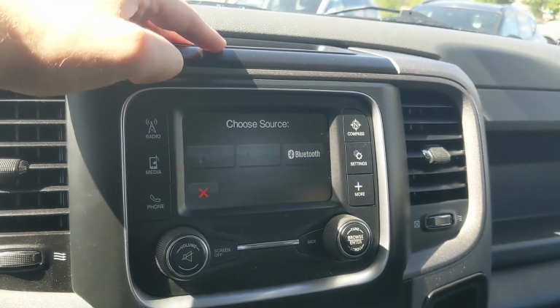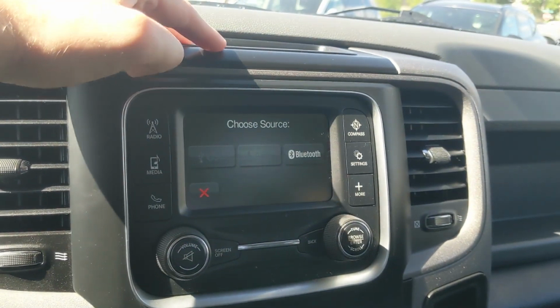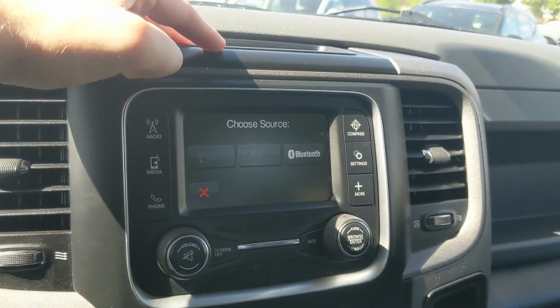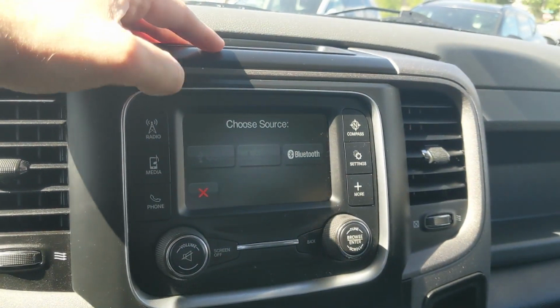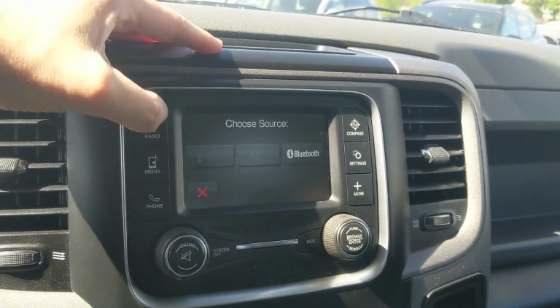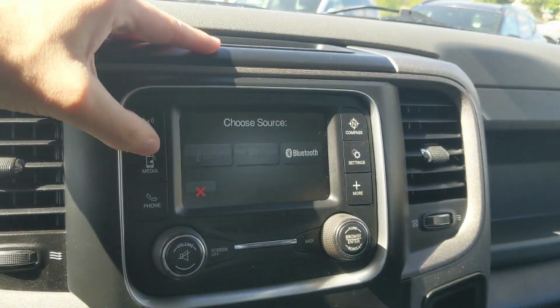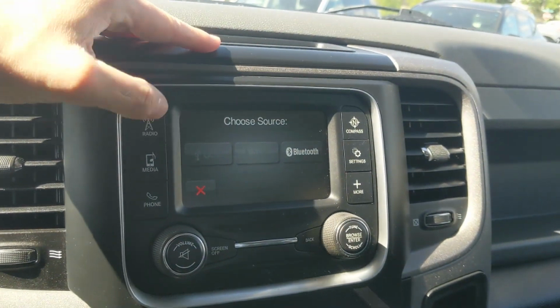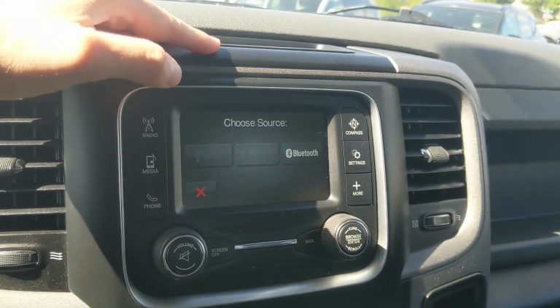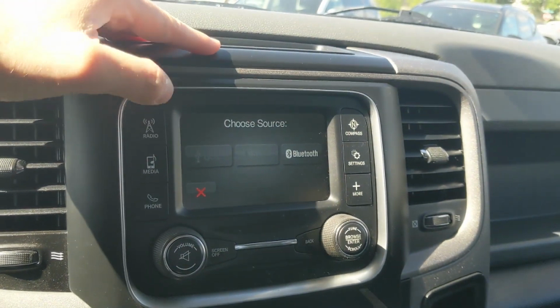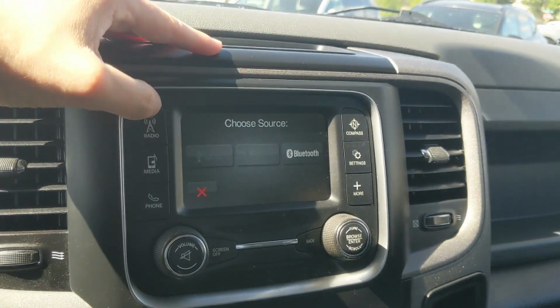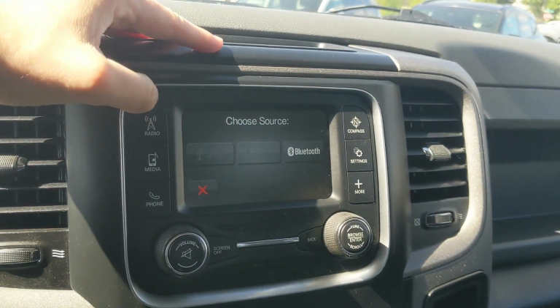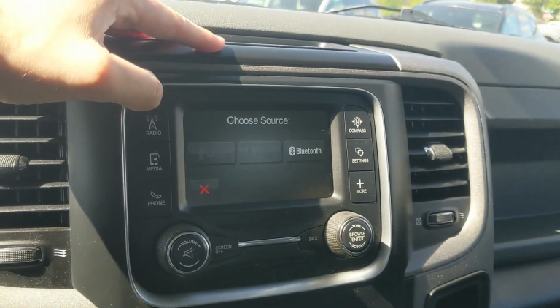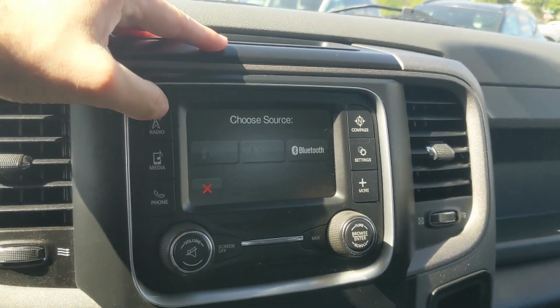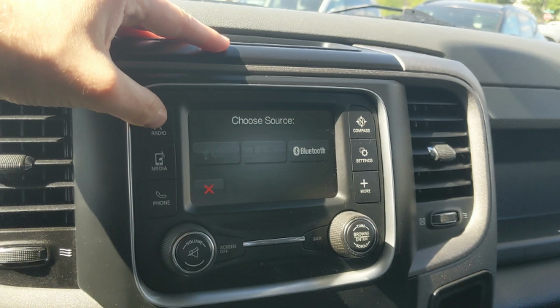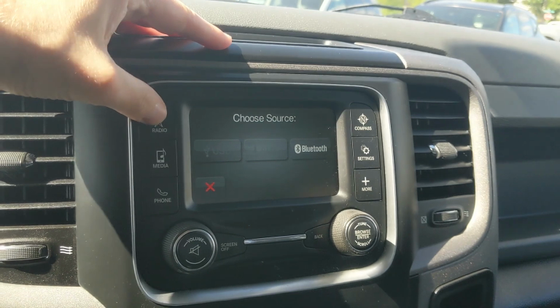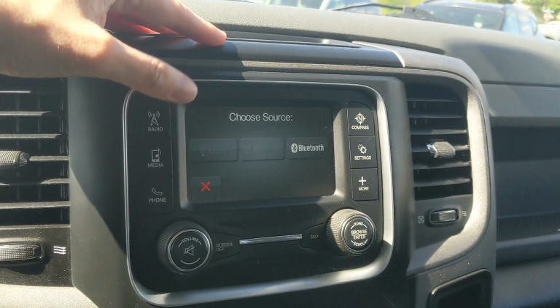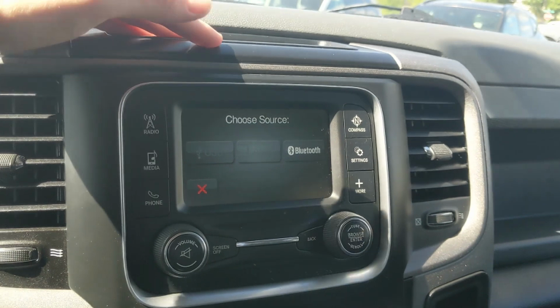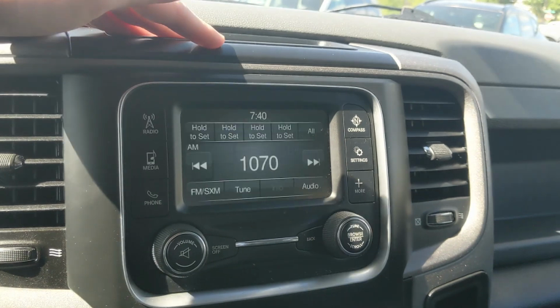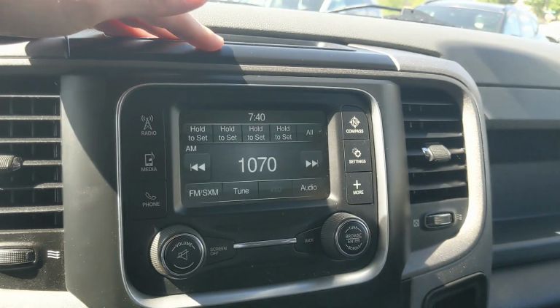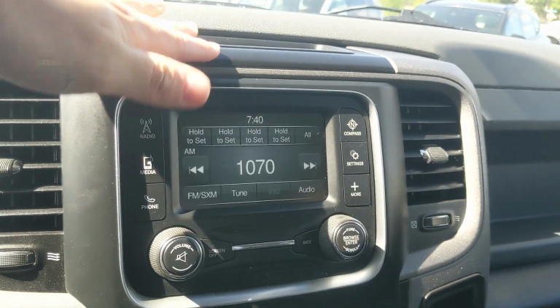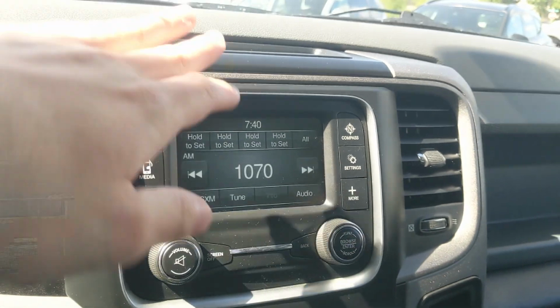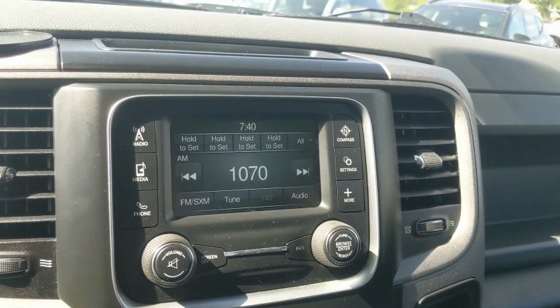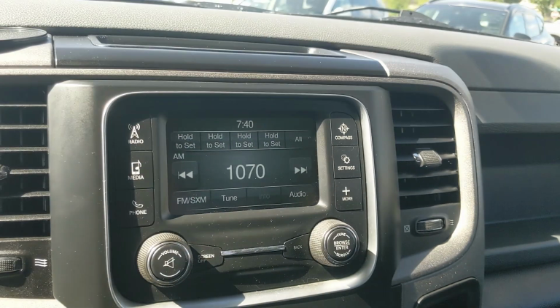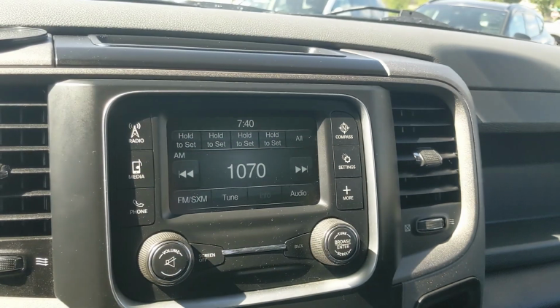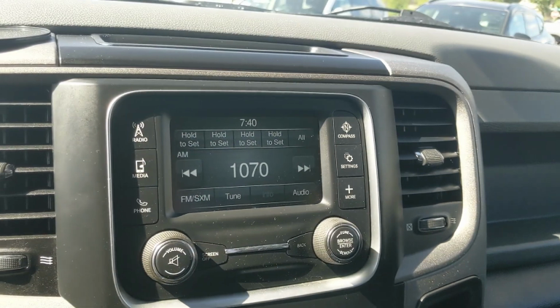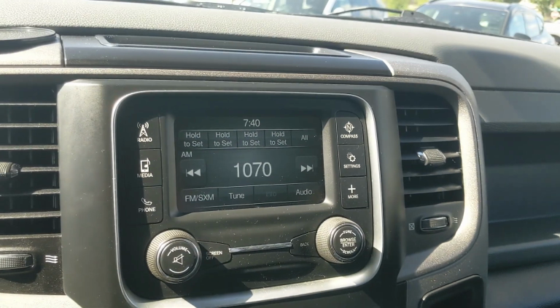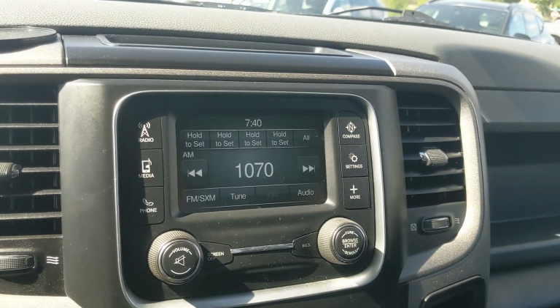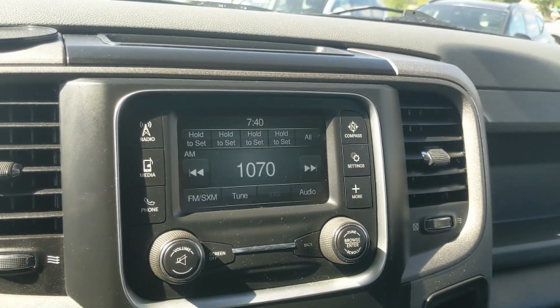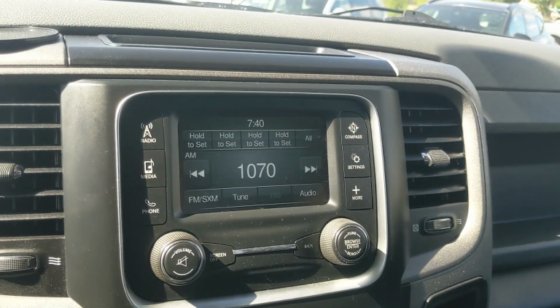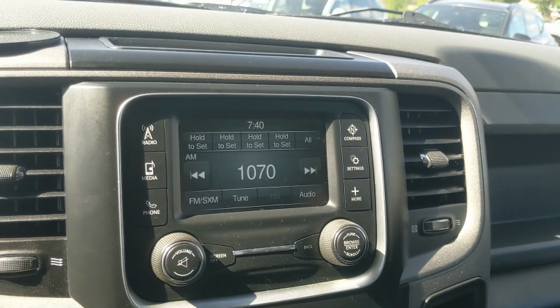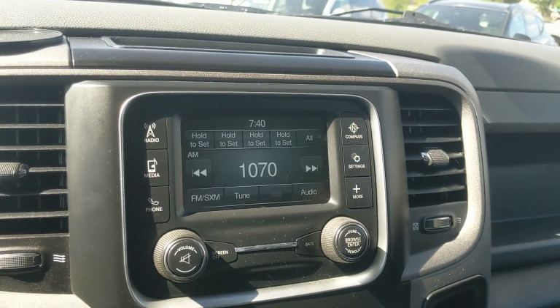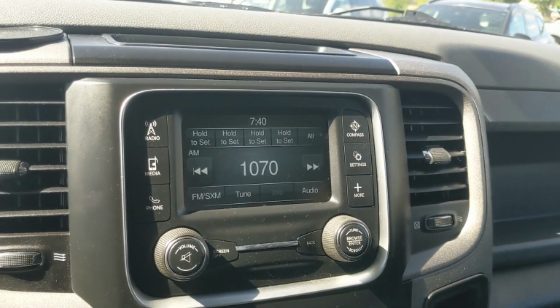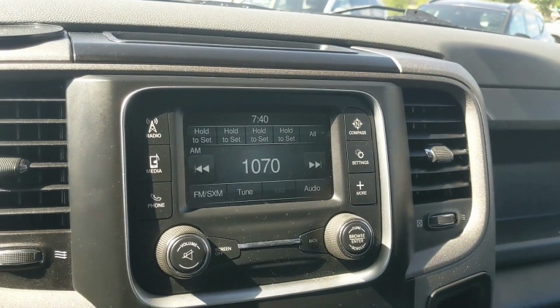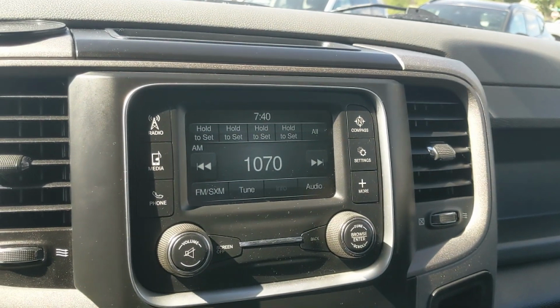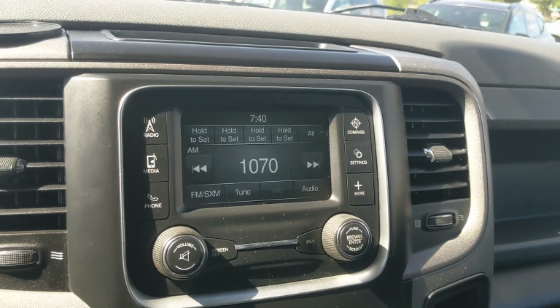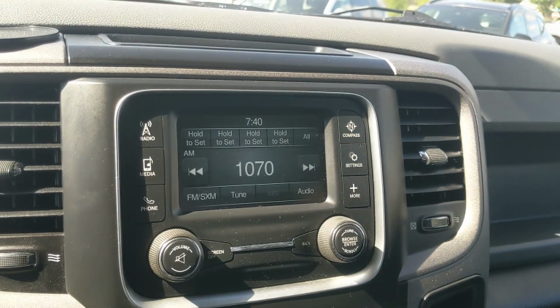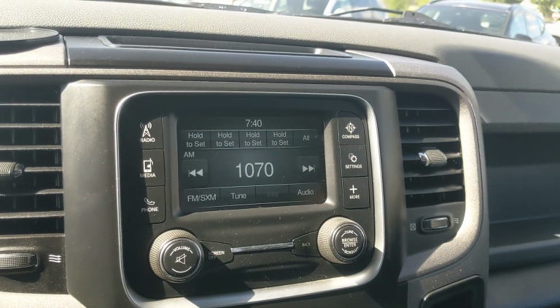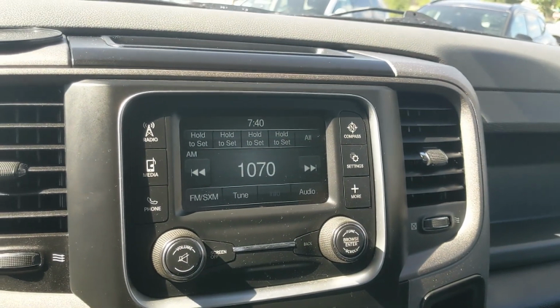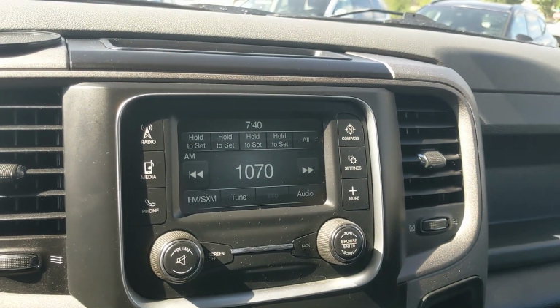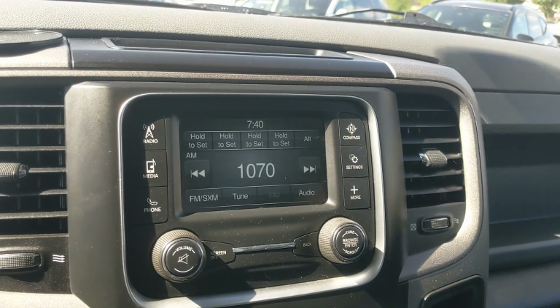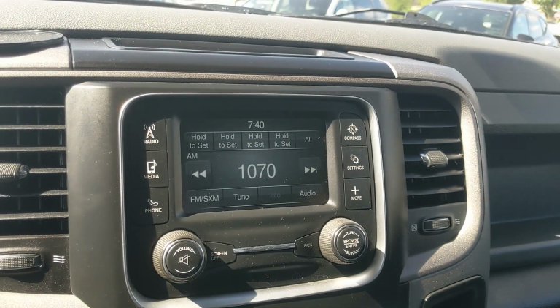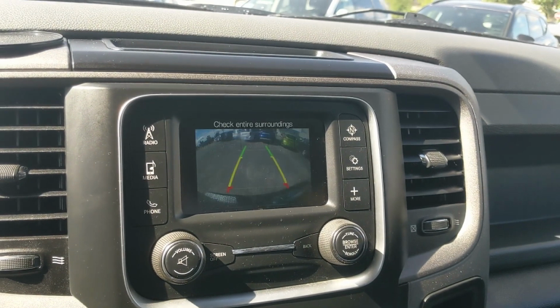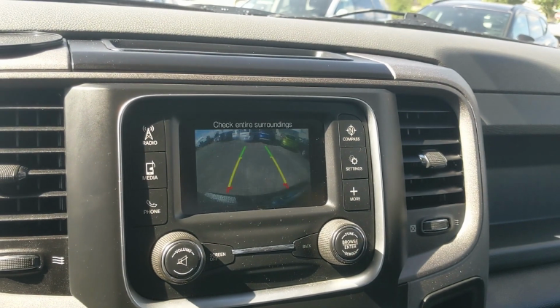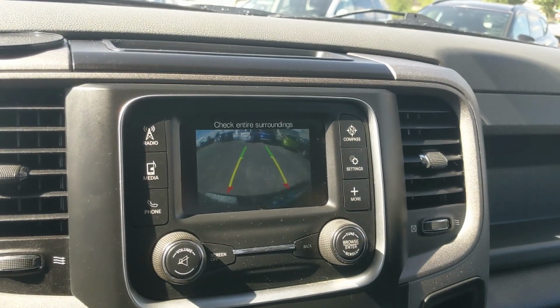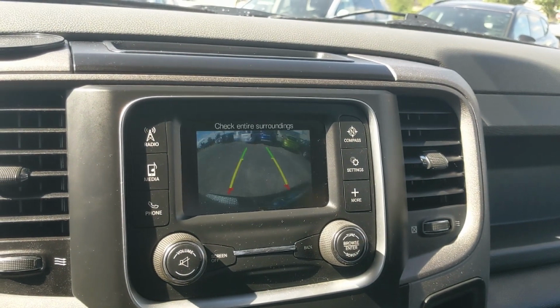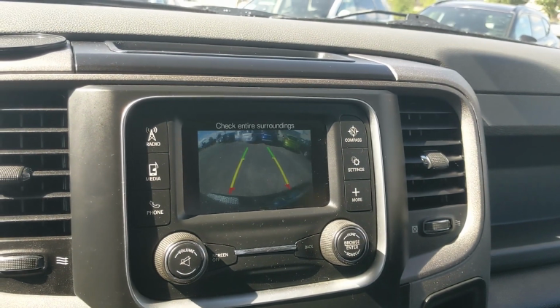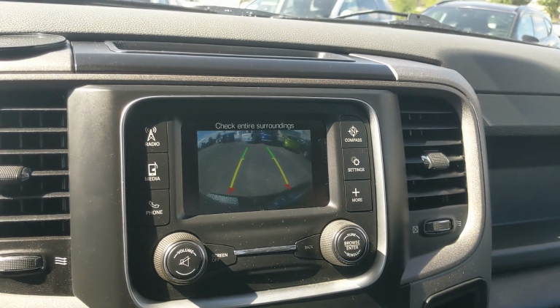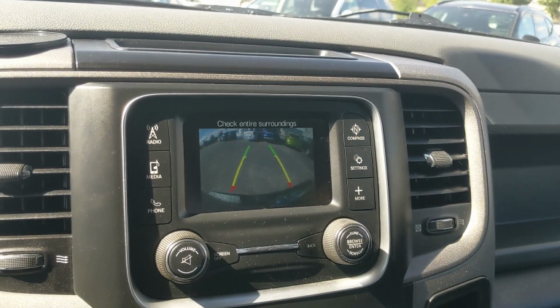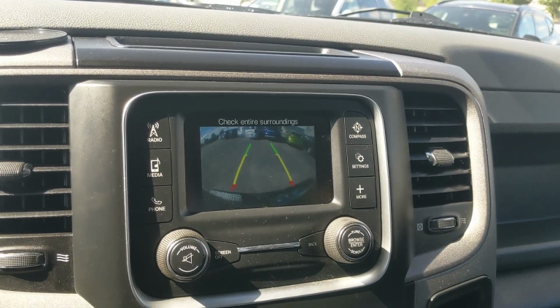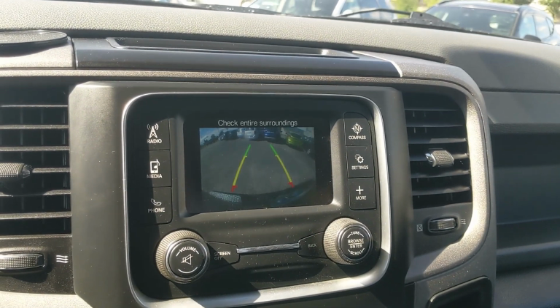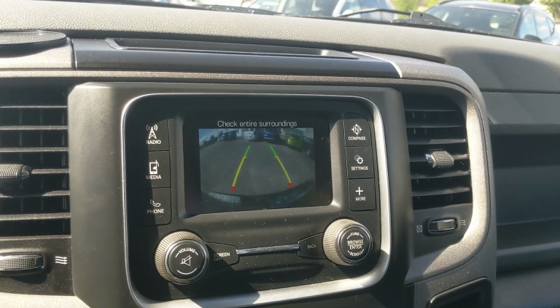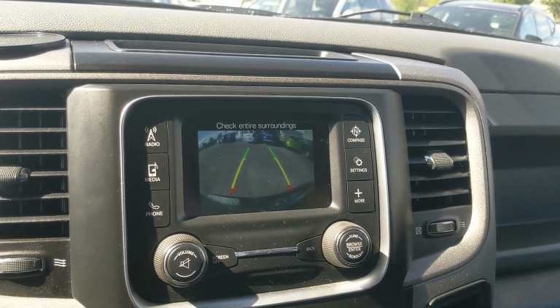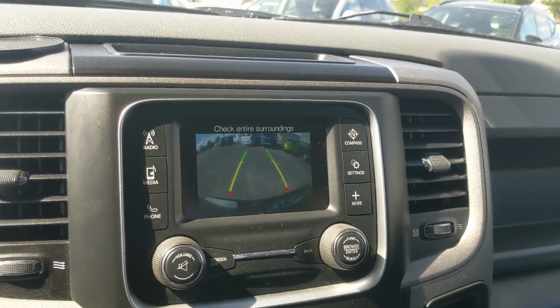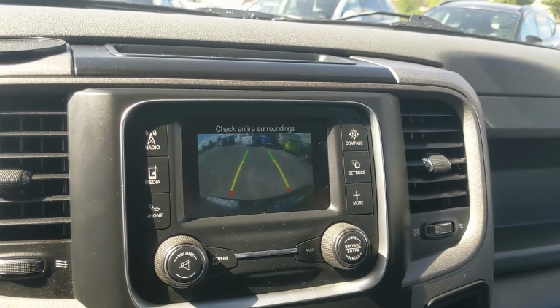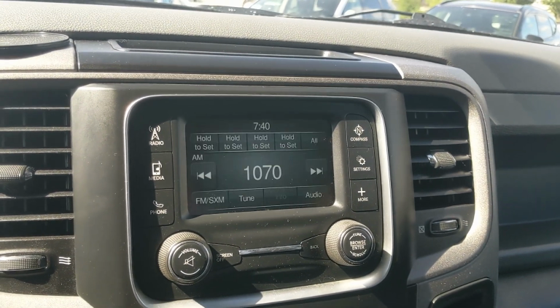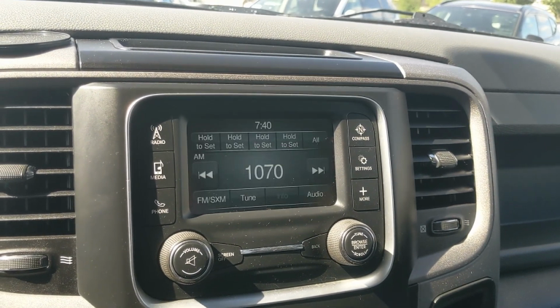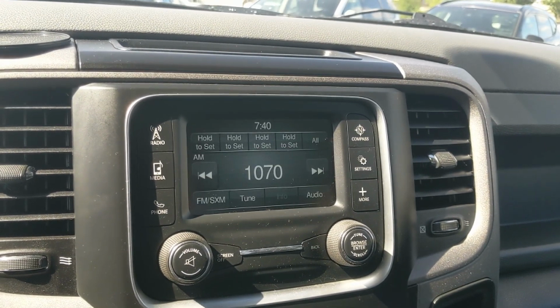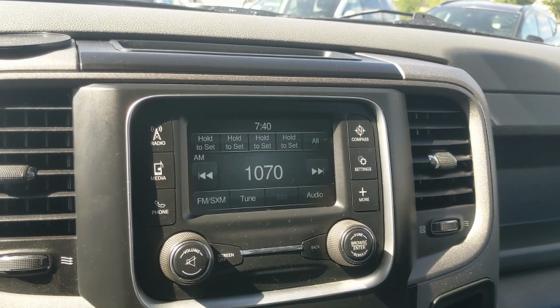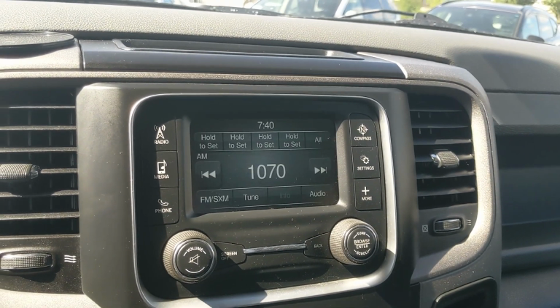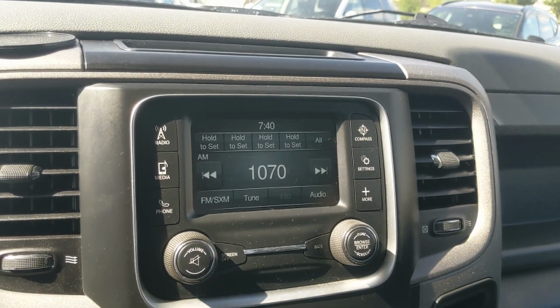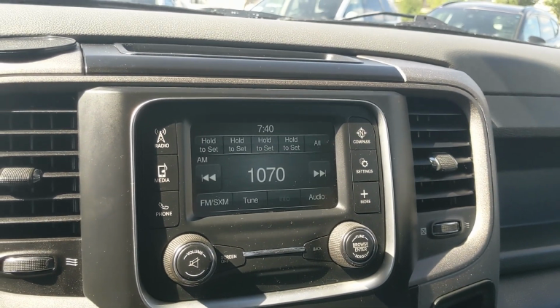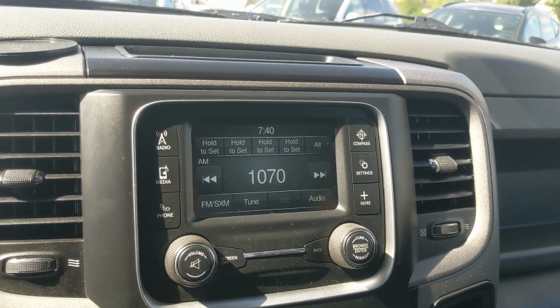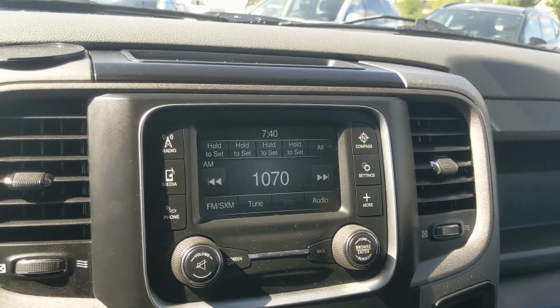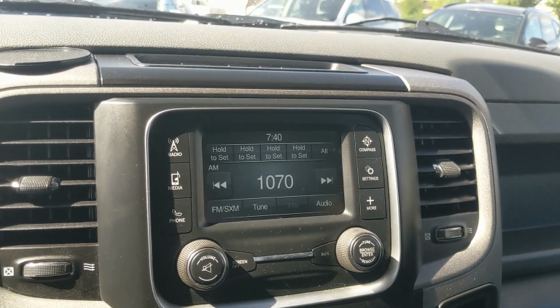Moving down, you have your media controls, hazards, and then your climate controls on just three dials — pretty simple and easy to use.